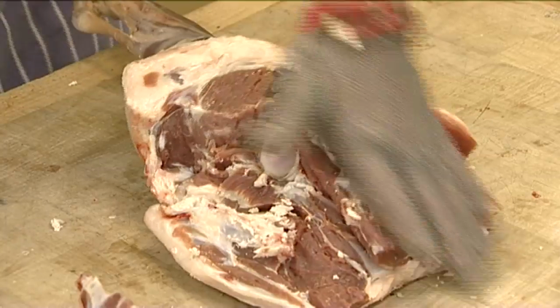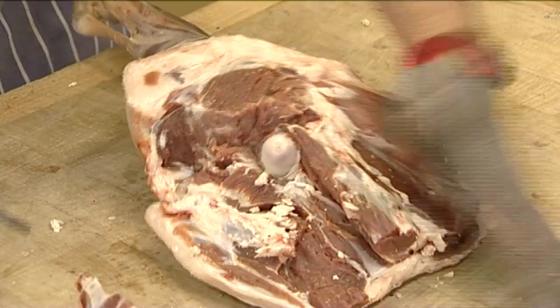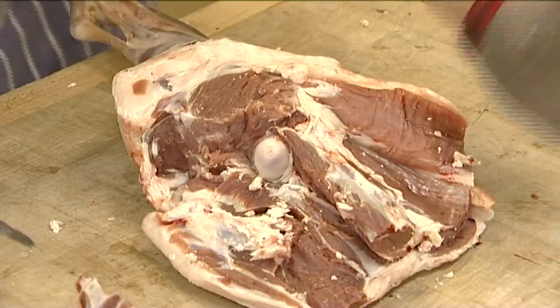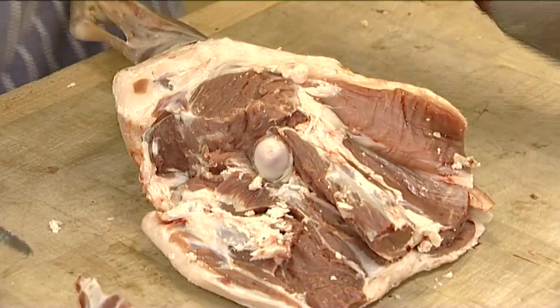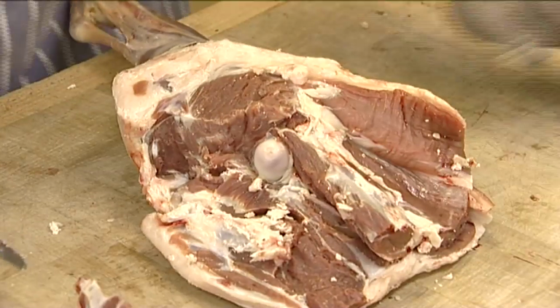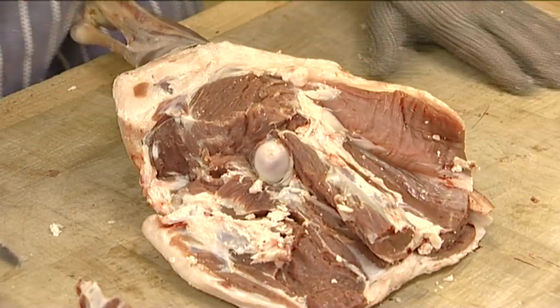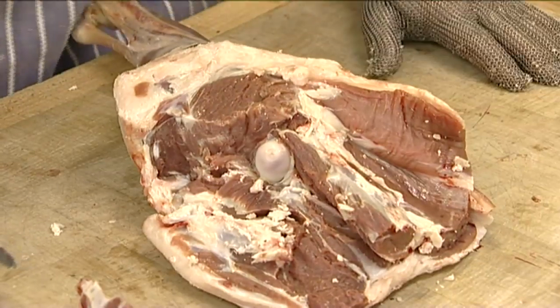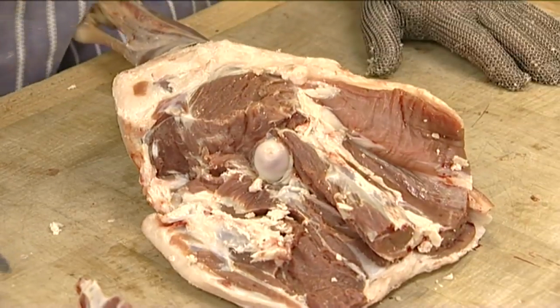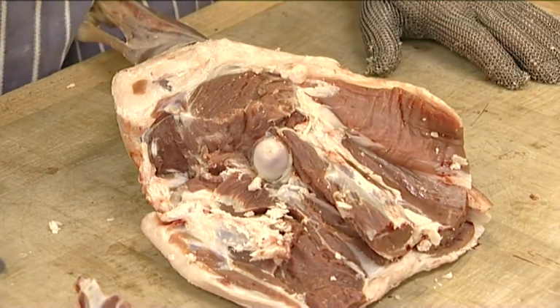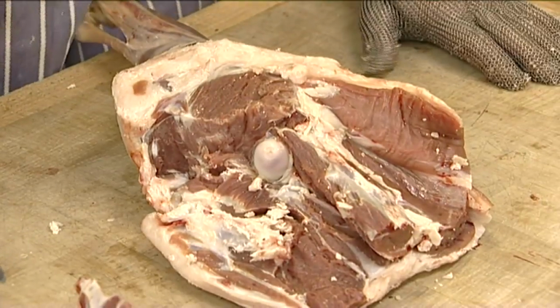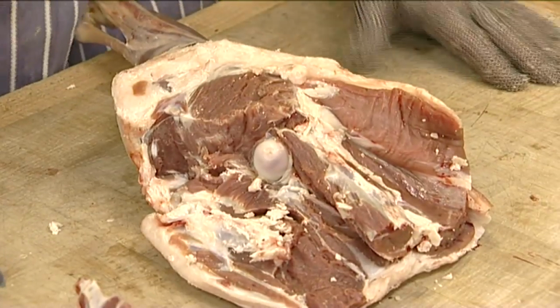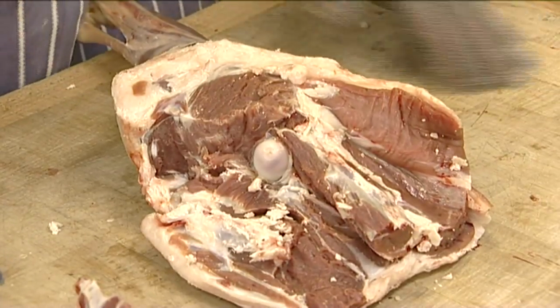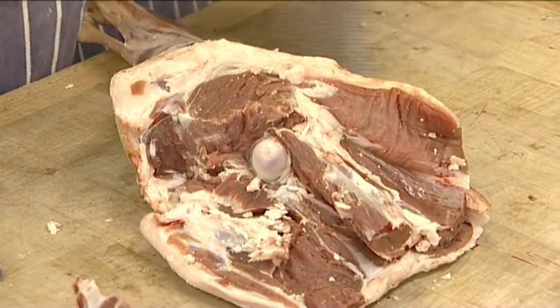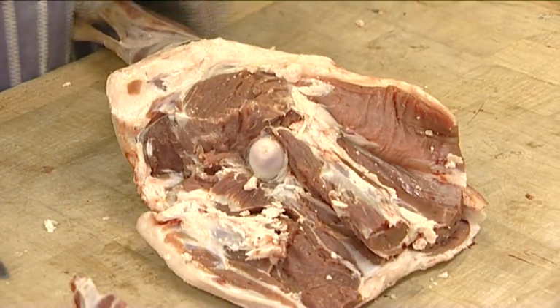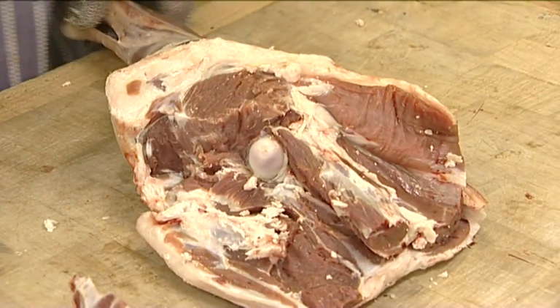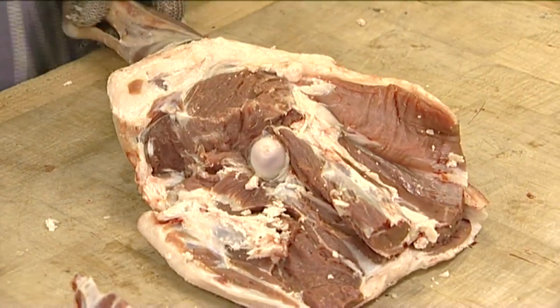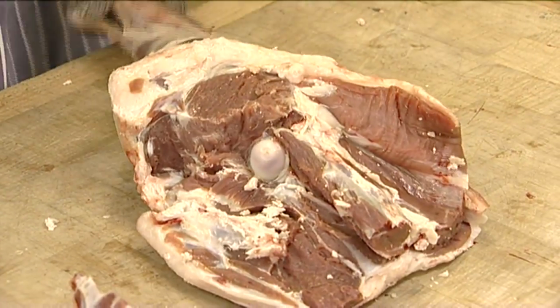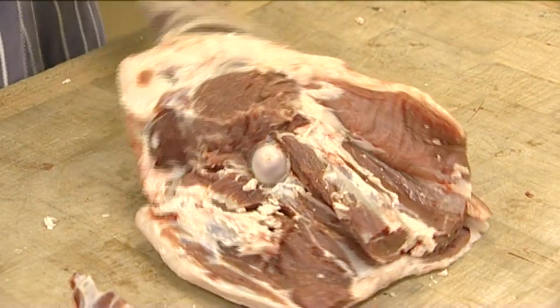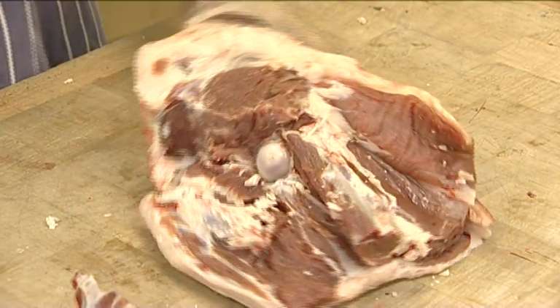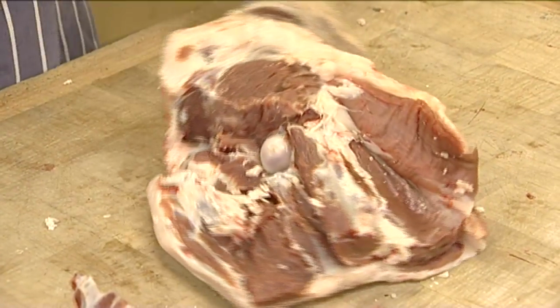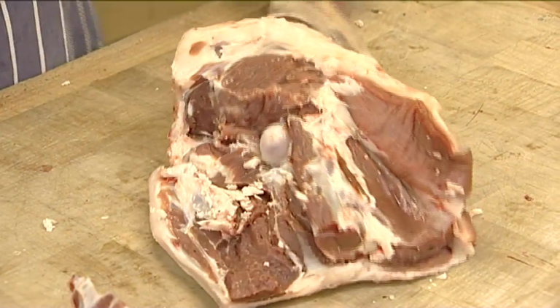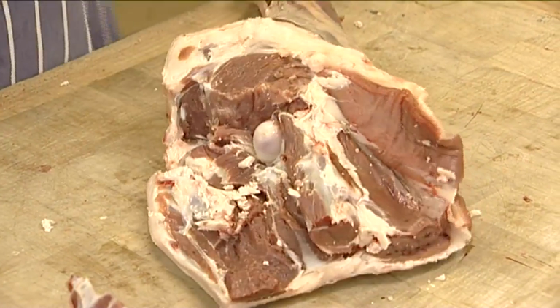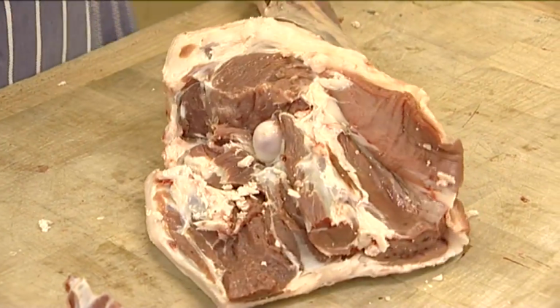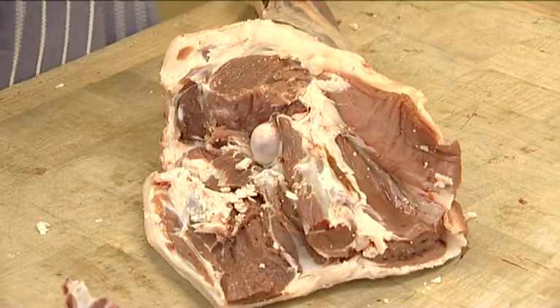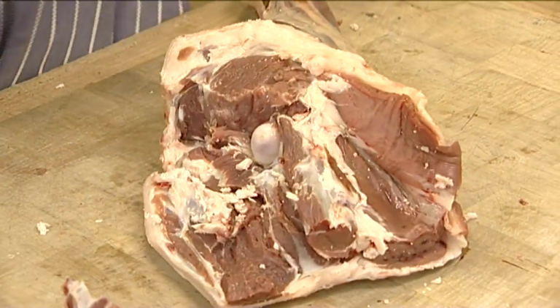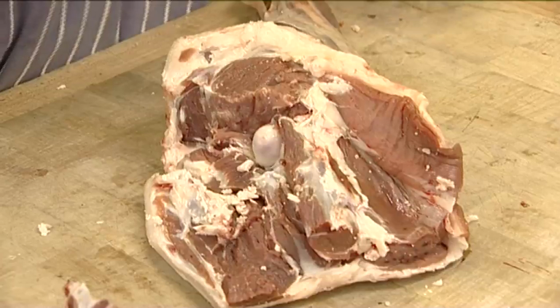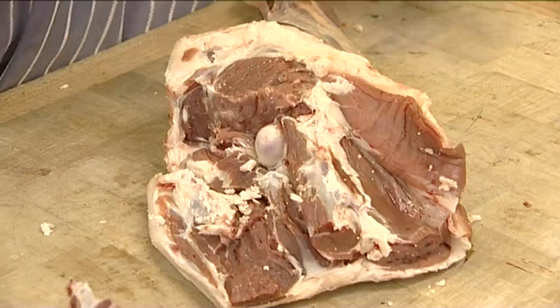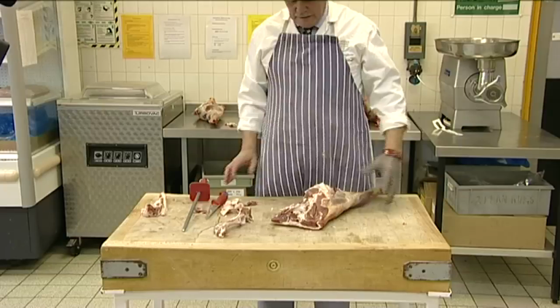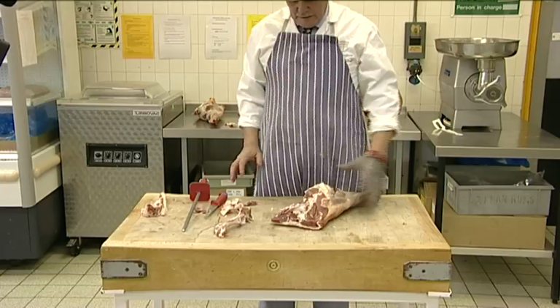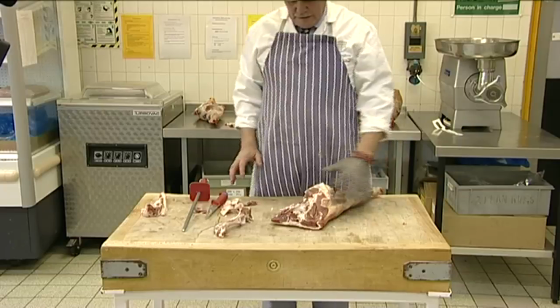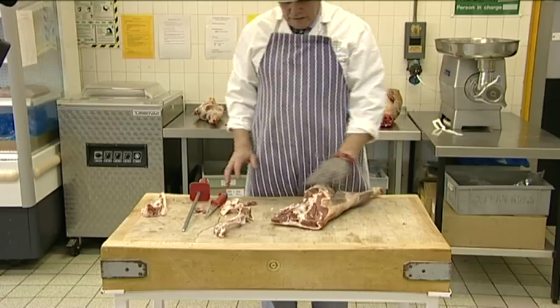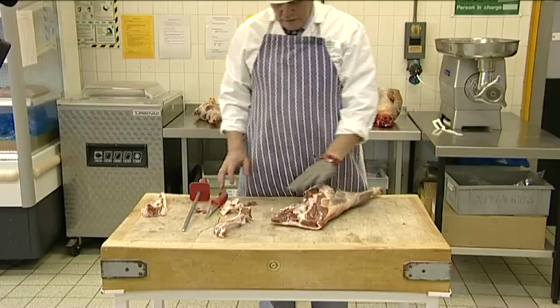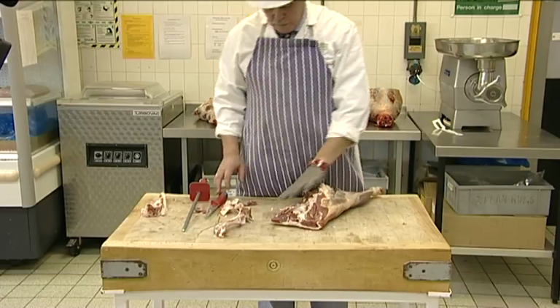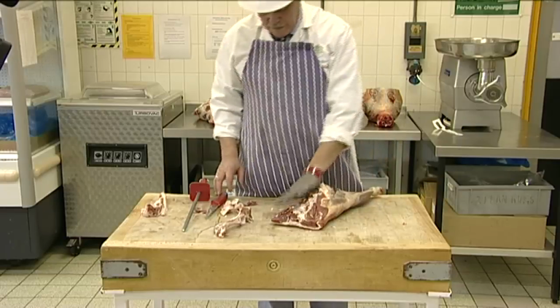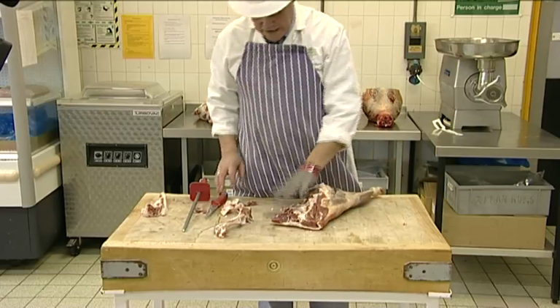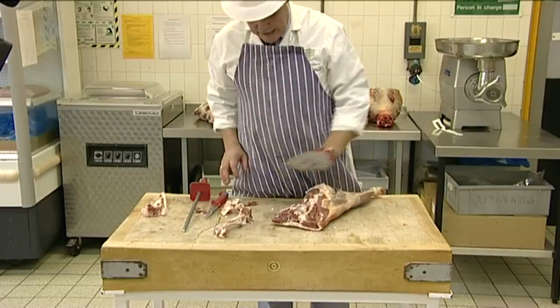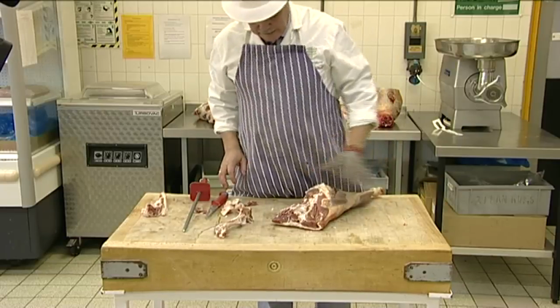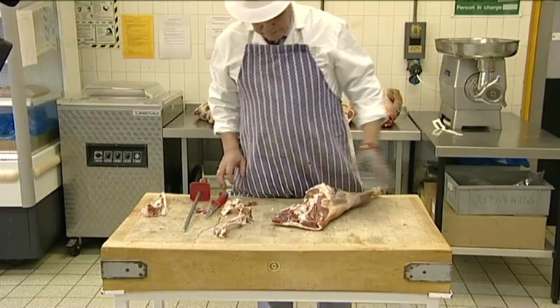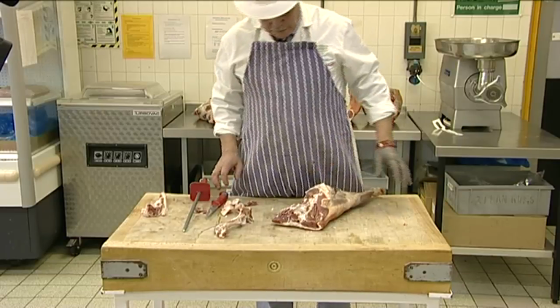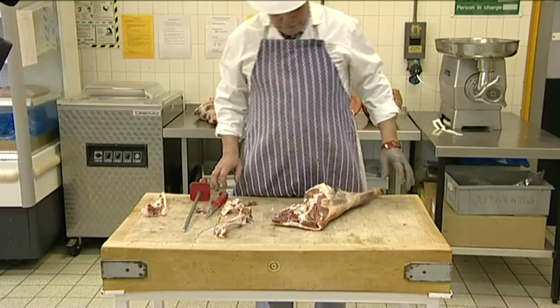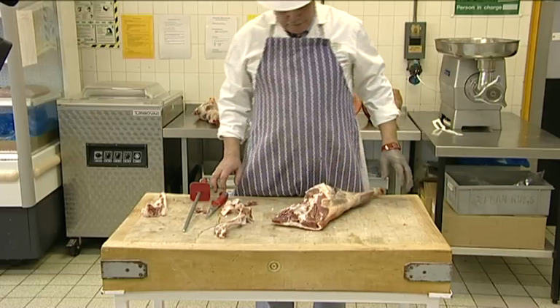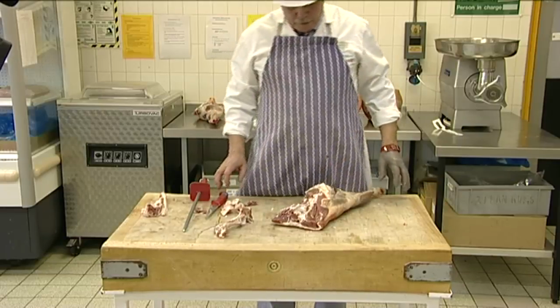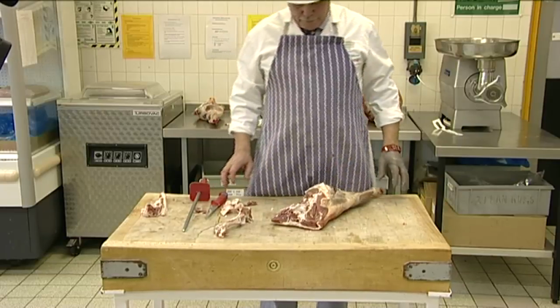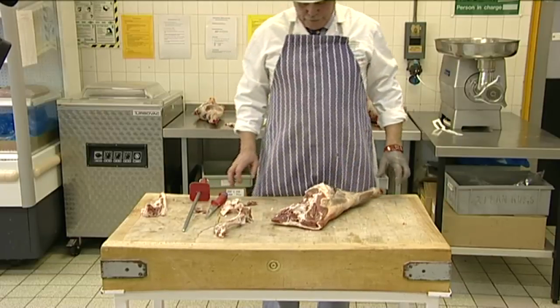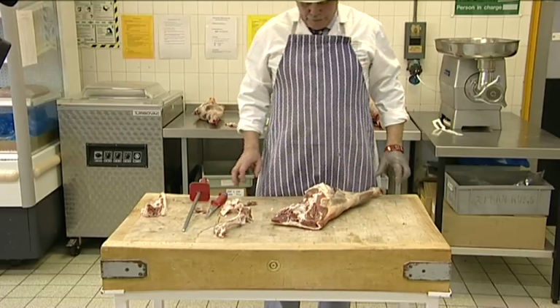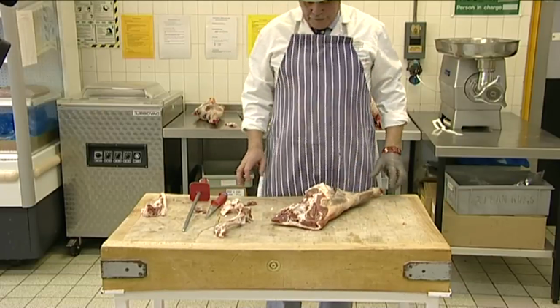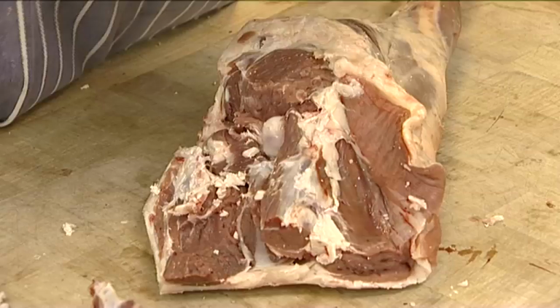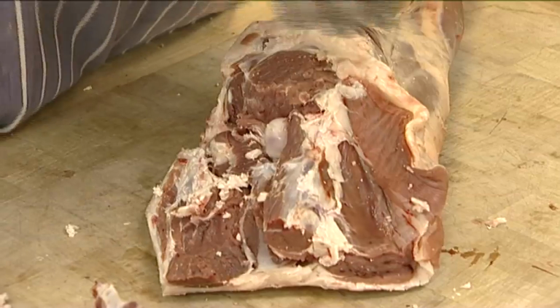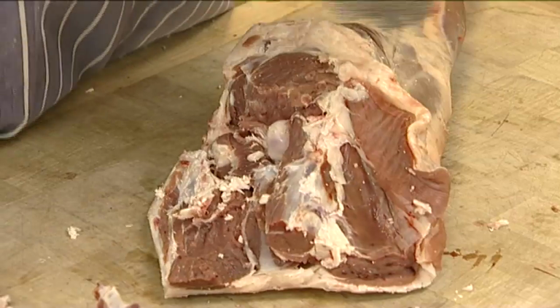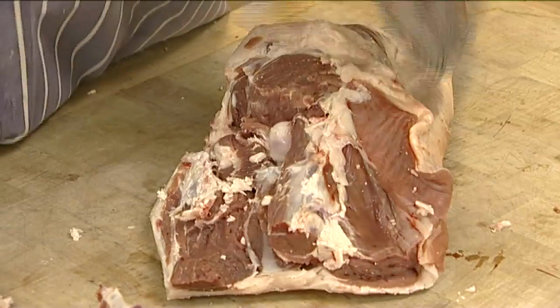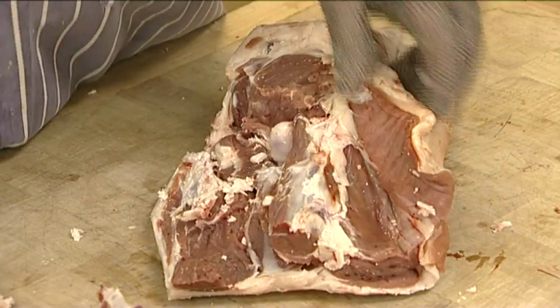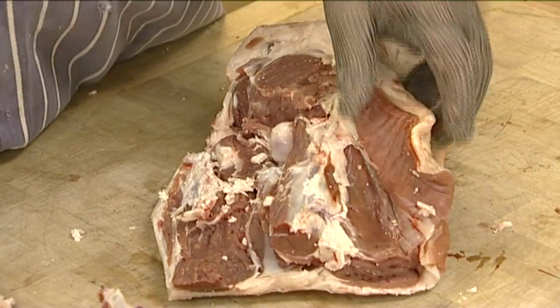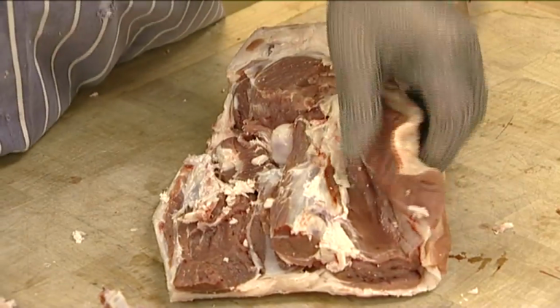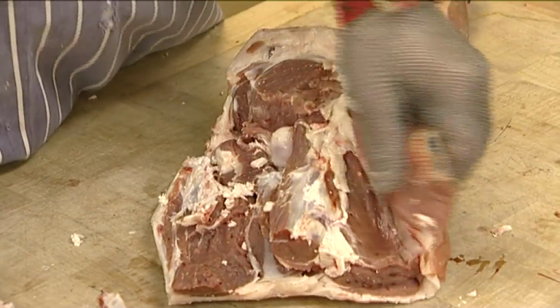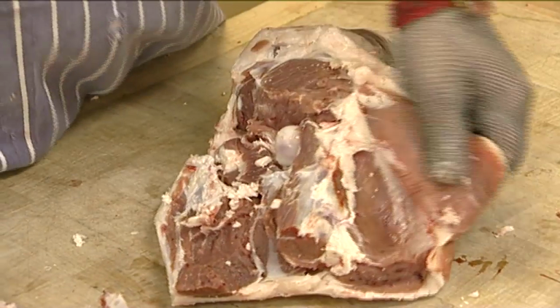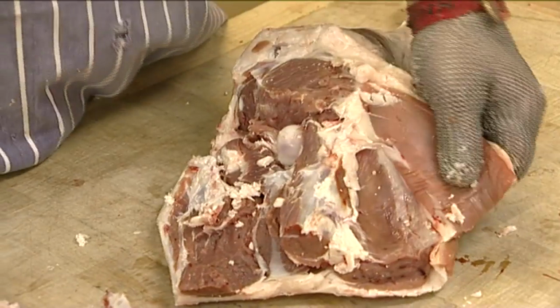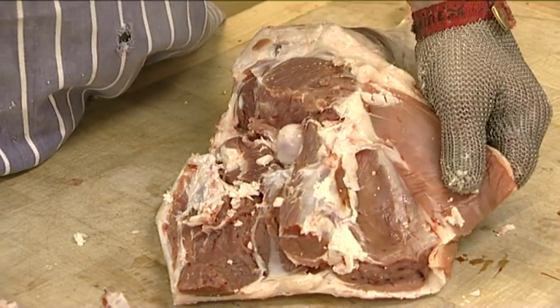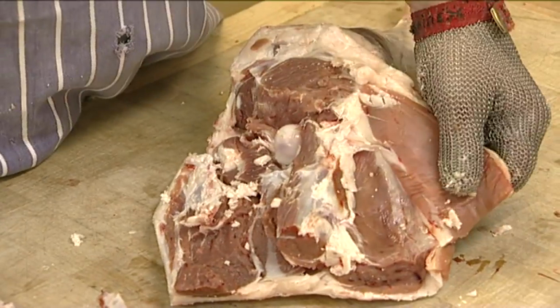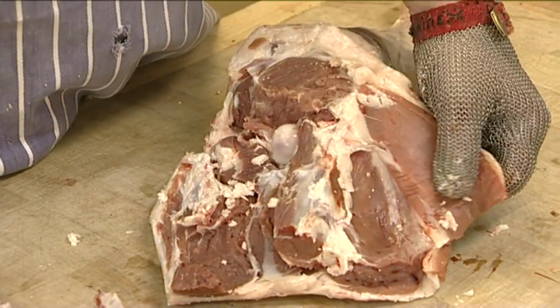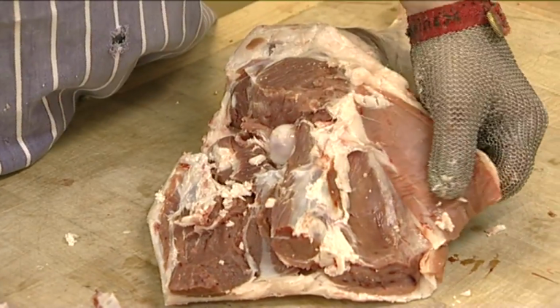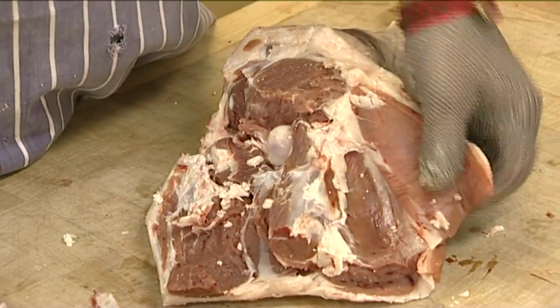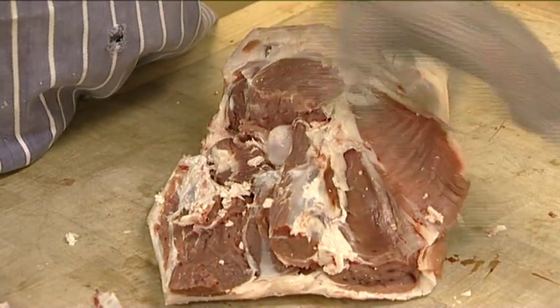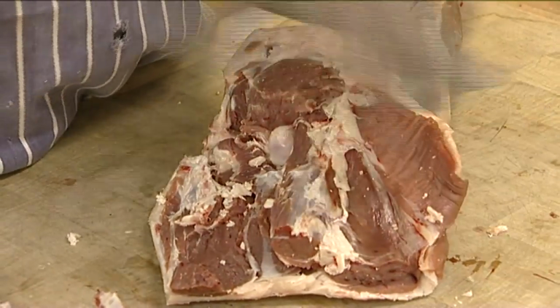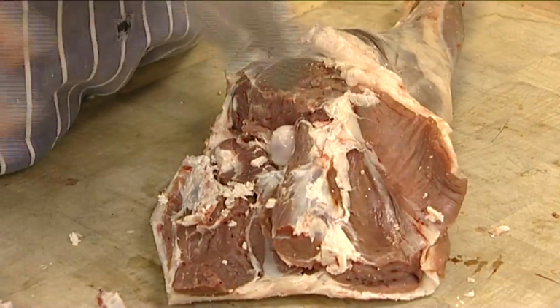We are now left with an area of meat that is ideal for several different purposes, including lamb steaks and joint of lamb.